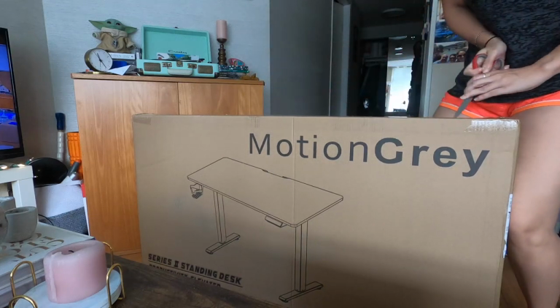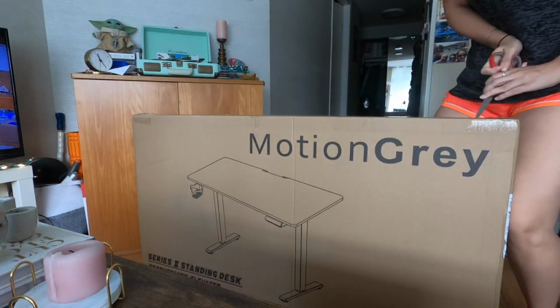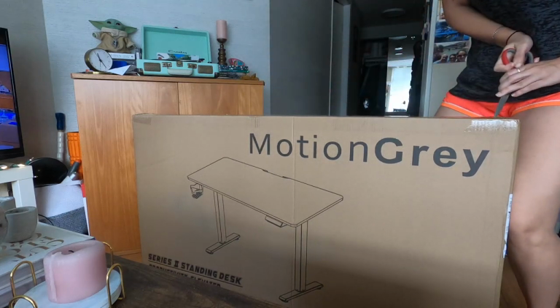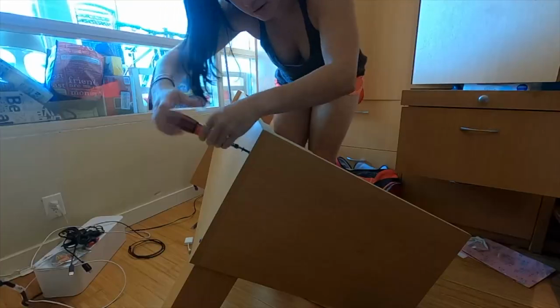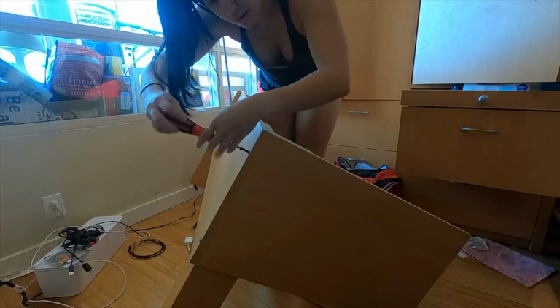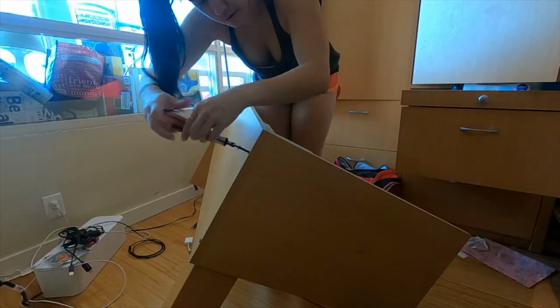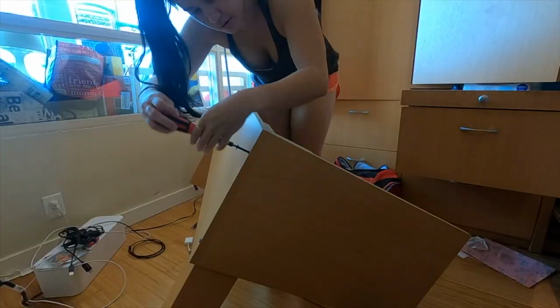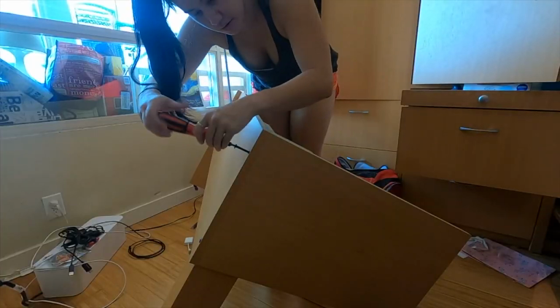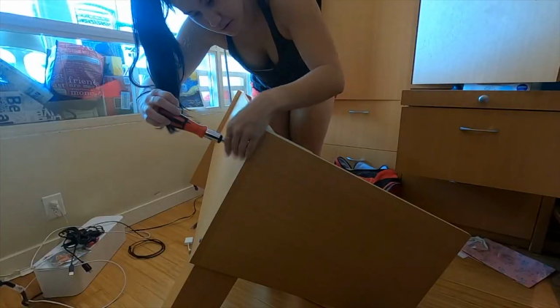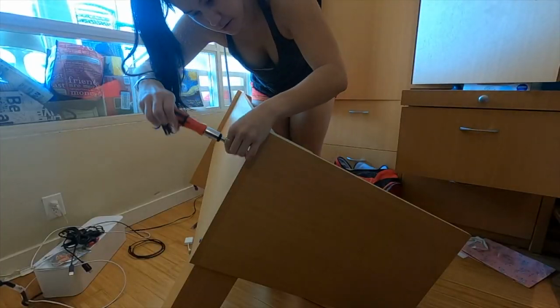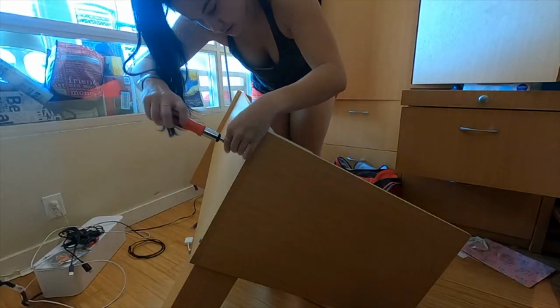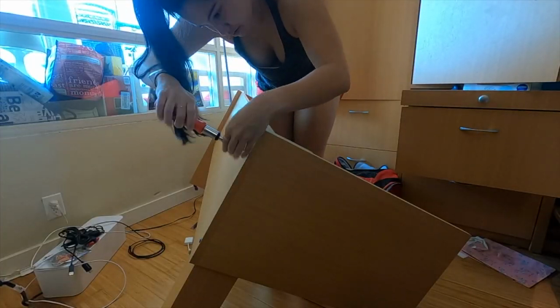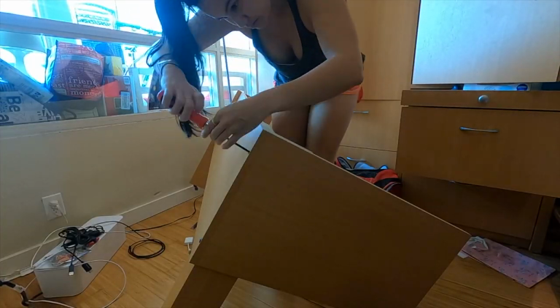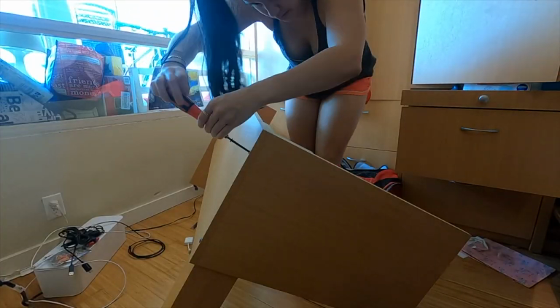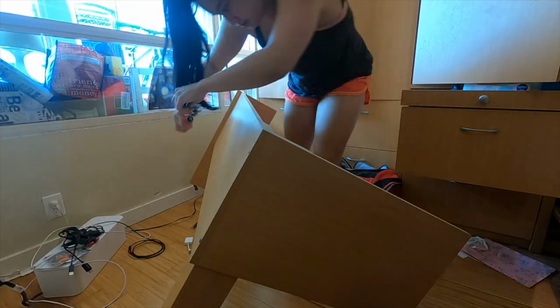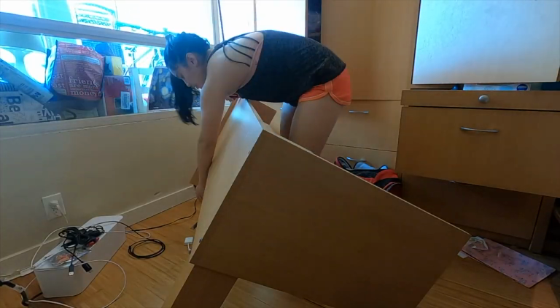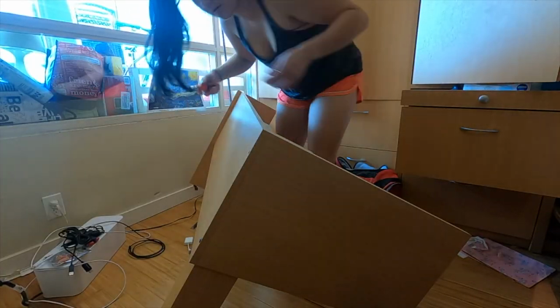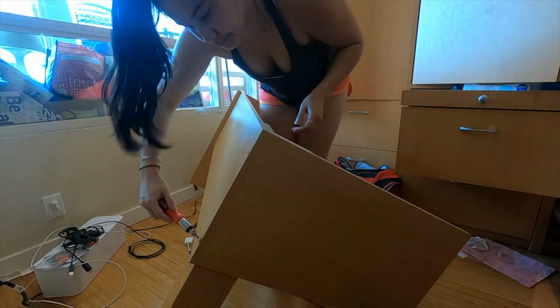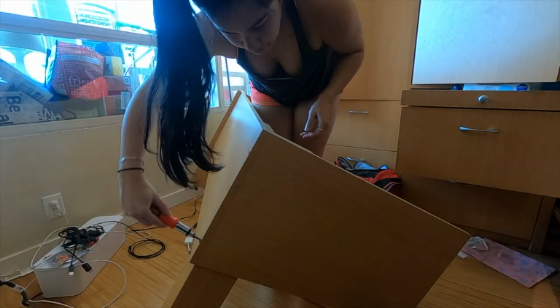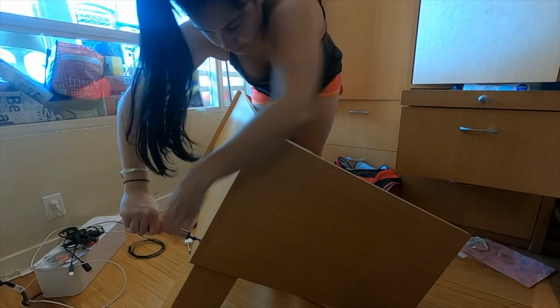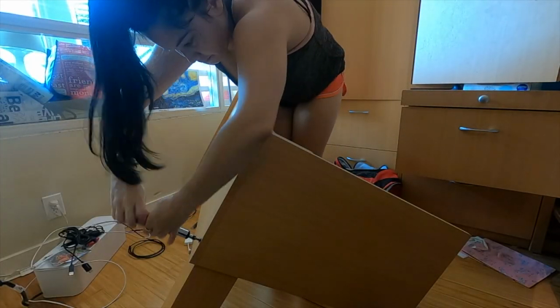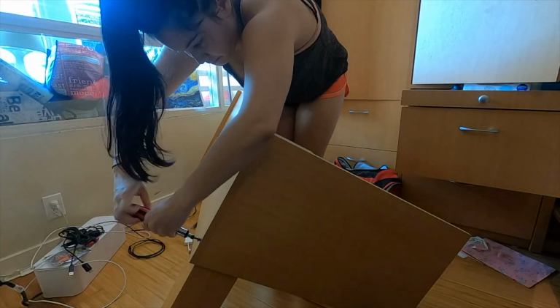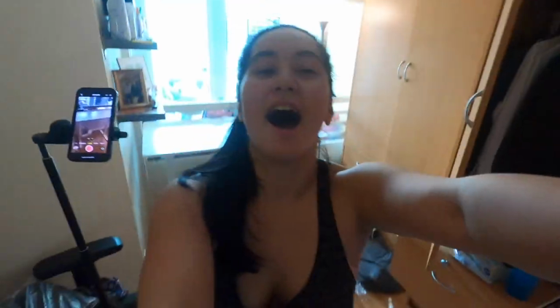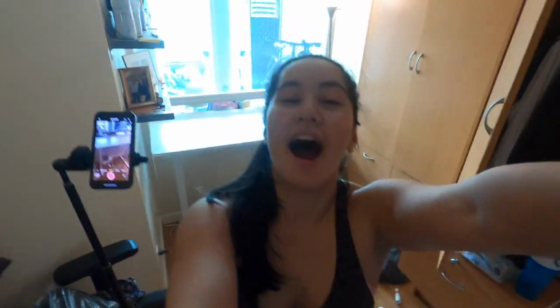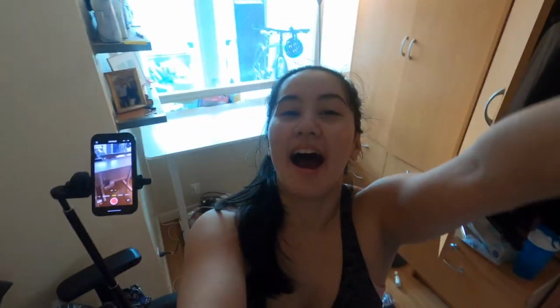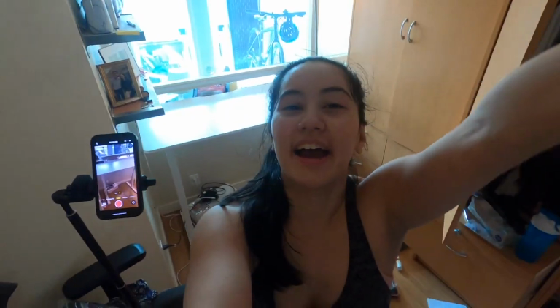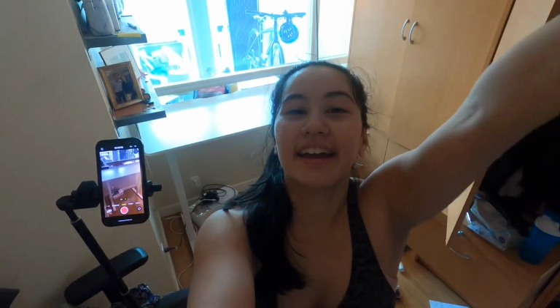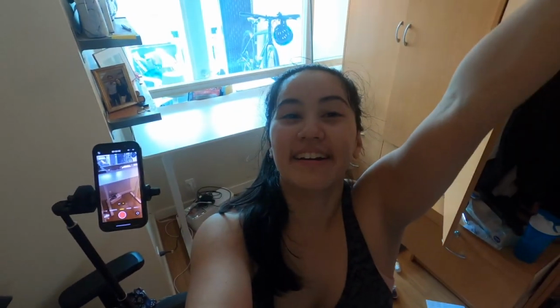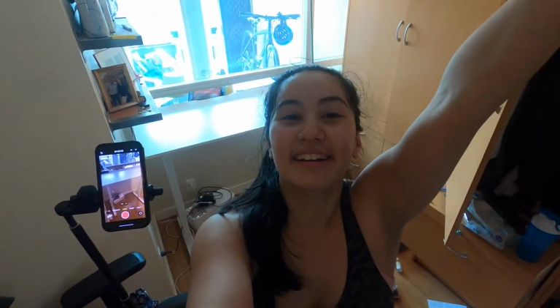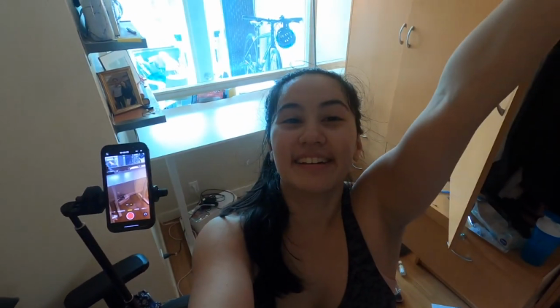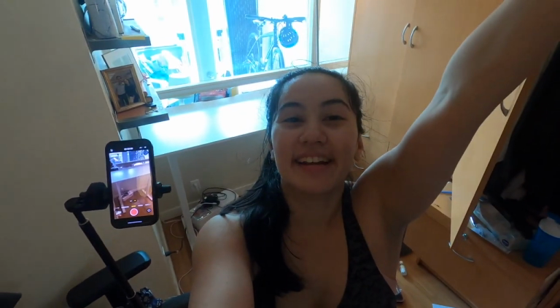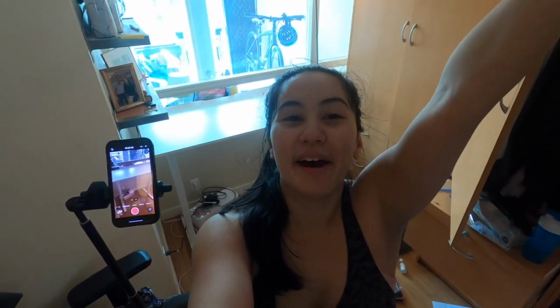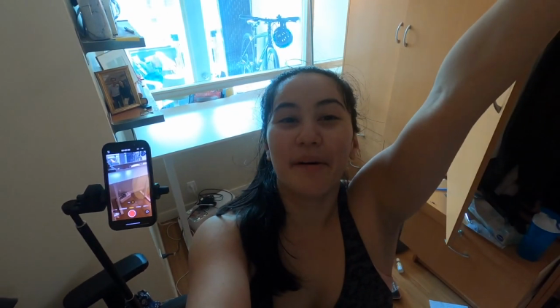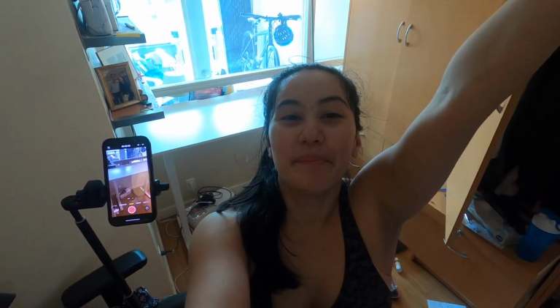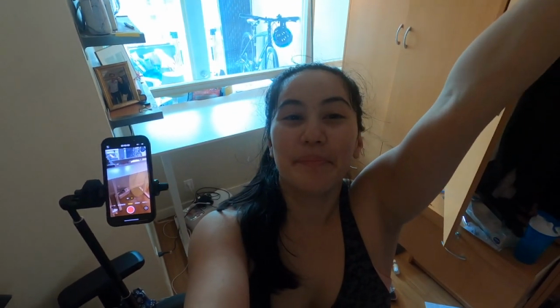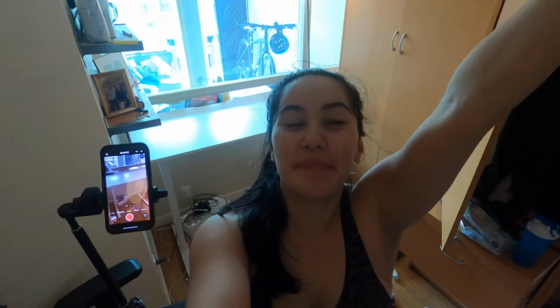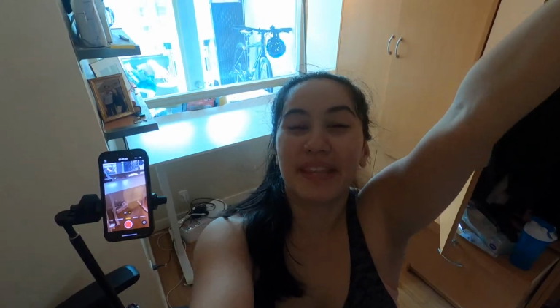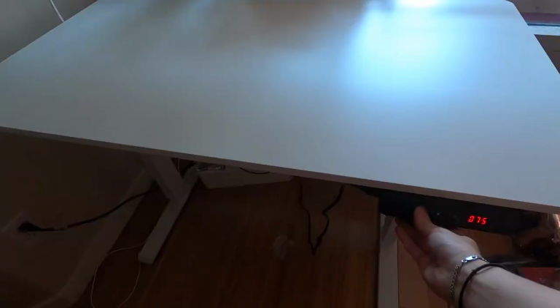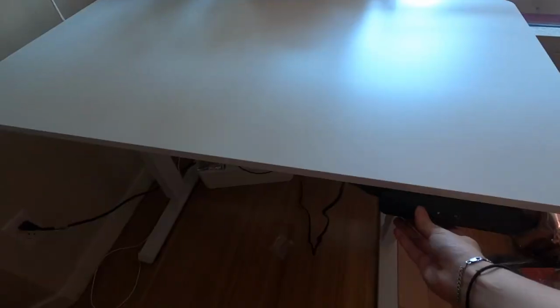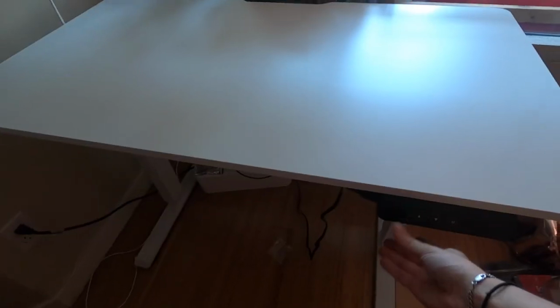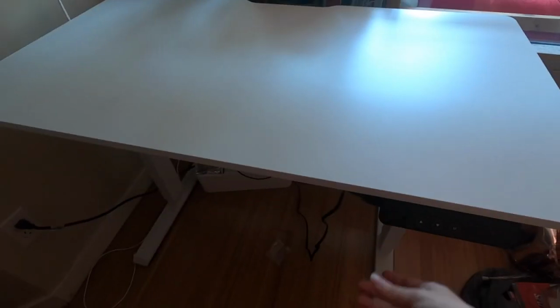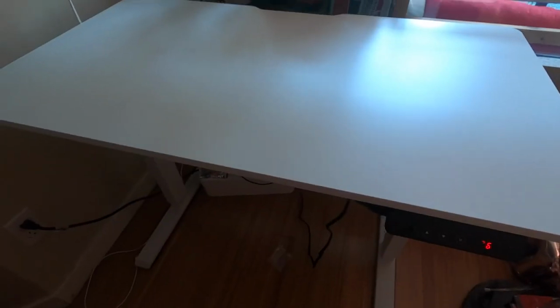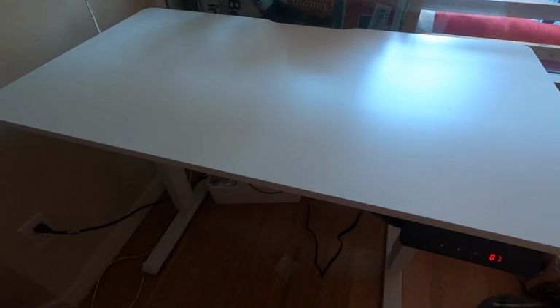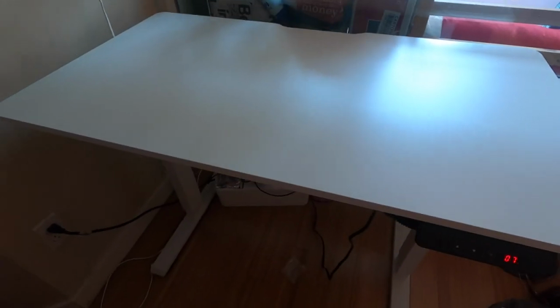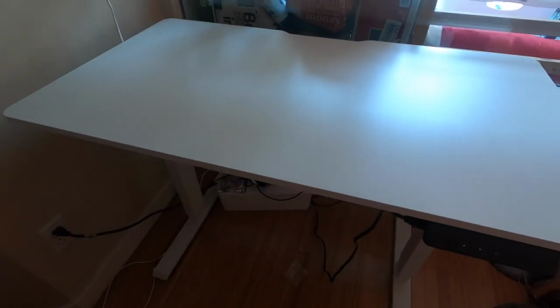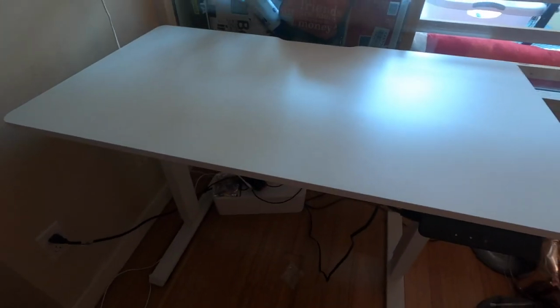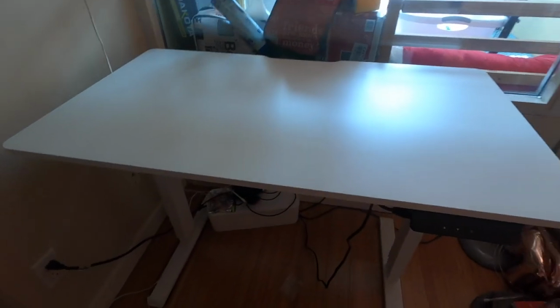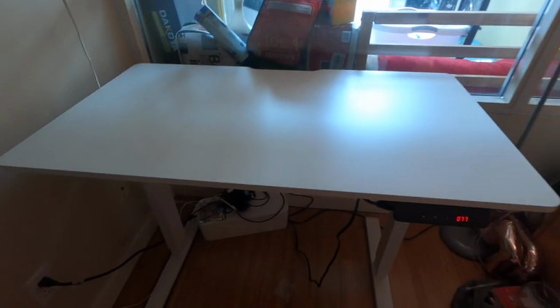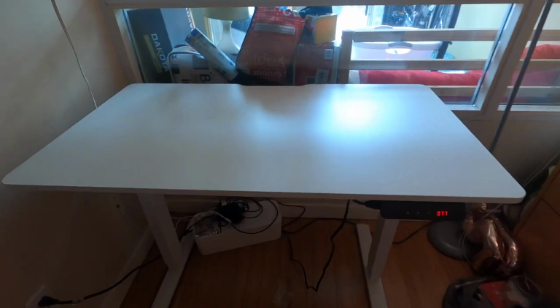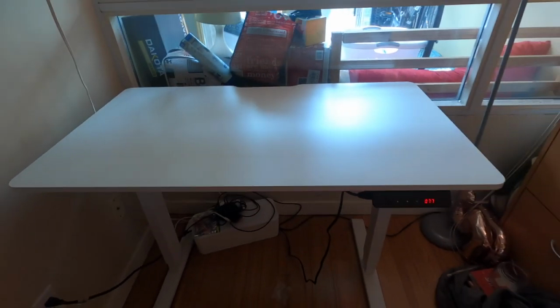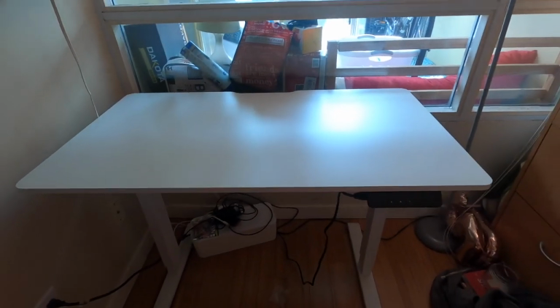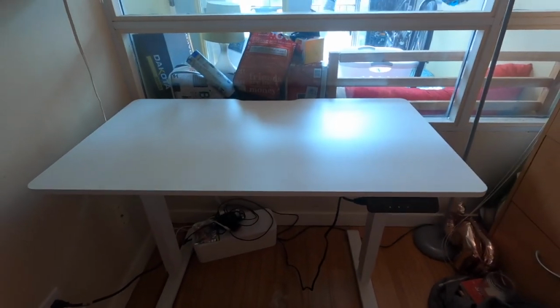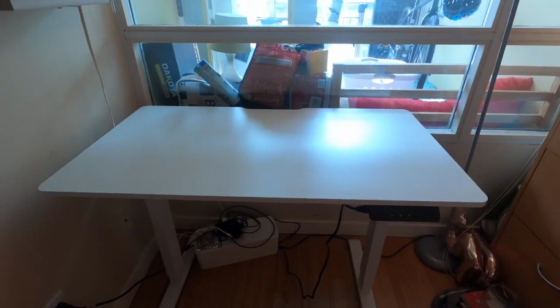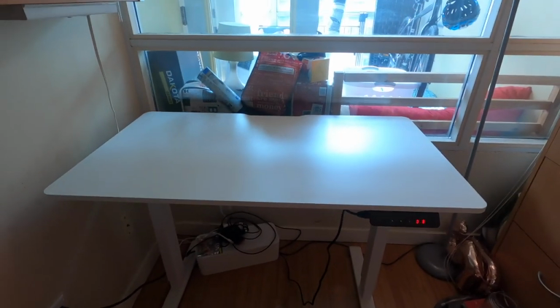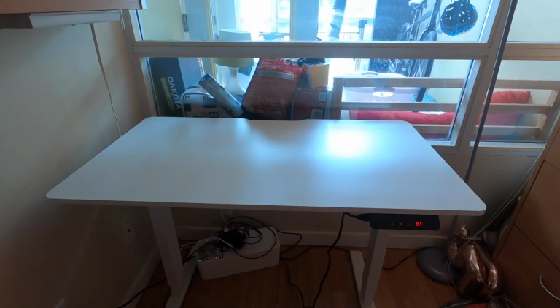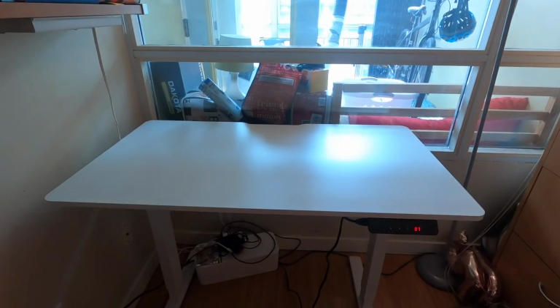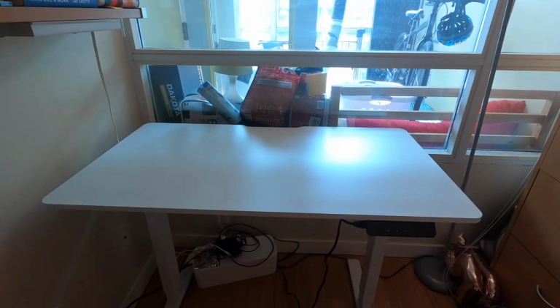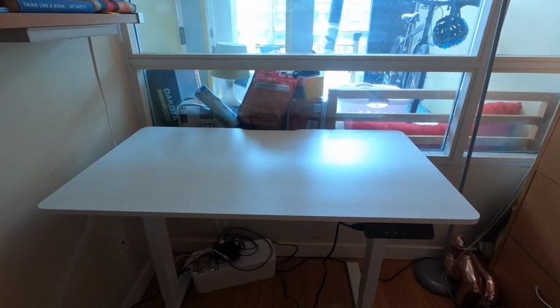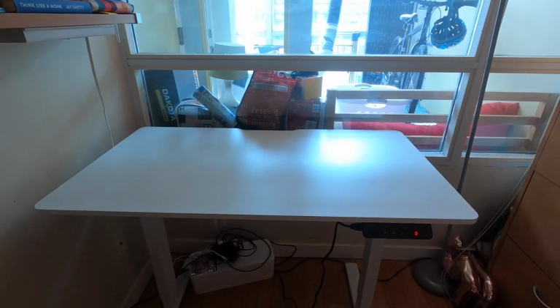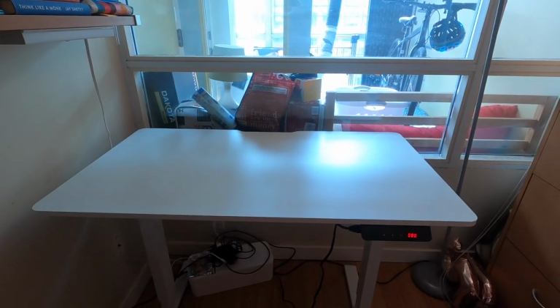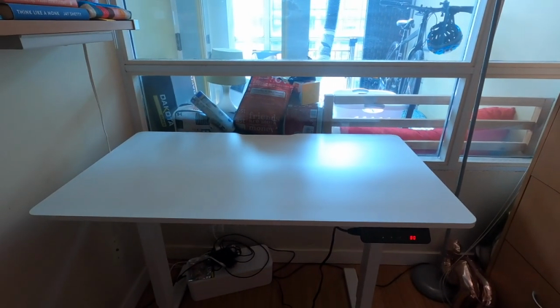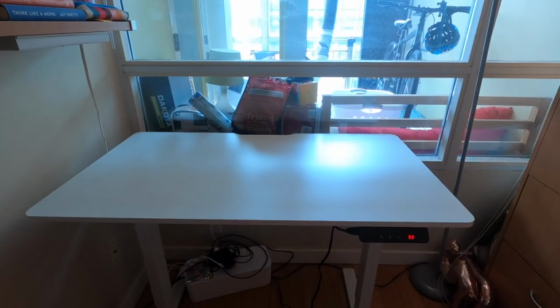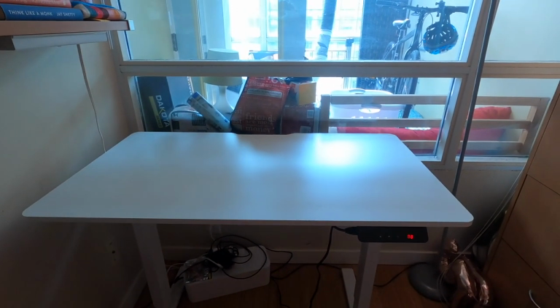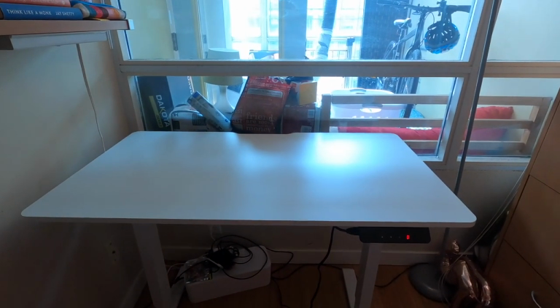In today's video, I'm going to be building the standing desk that I ordered, and it is so, so perfect here.